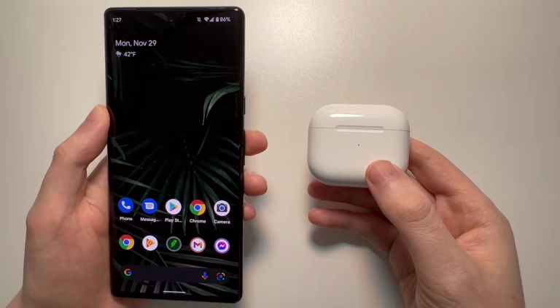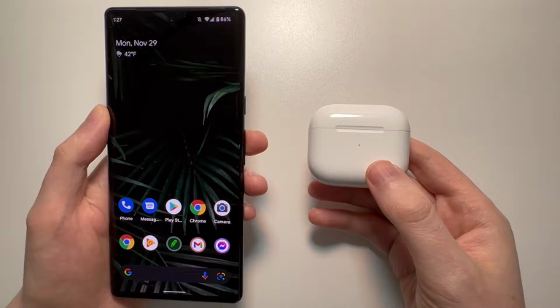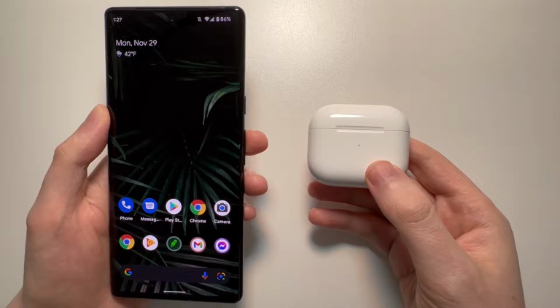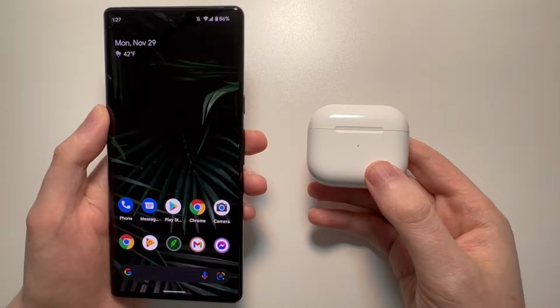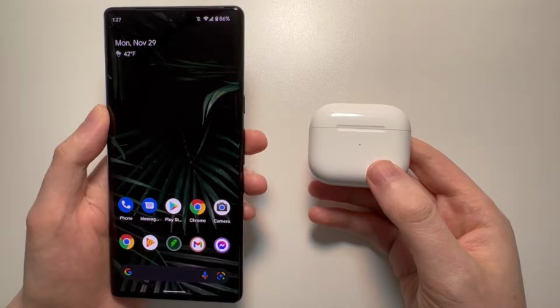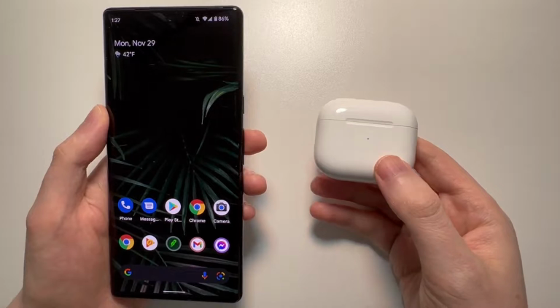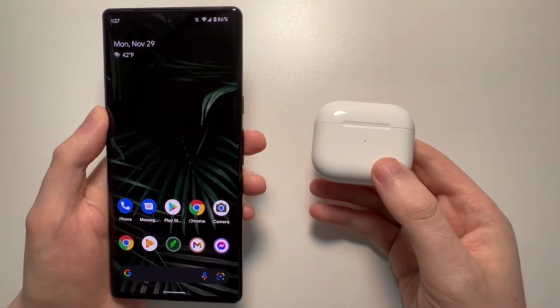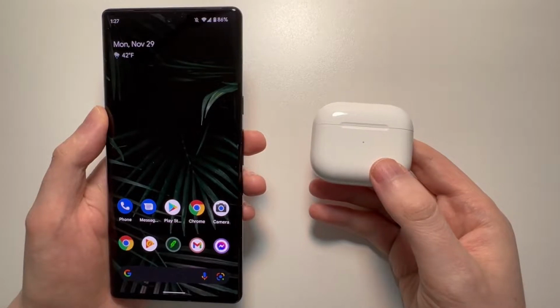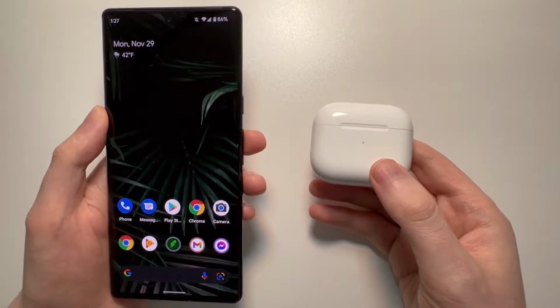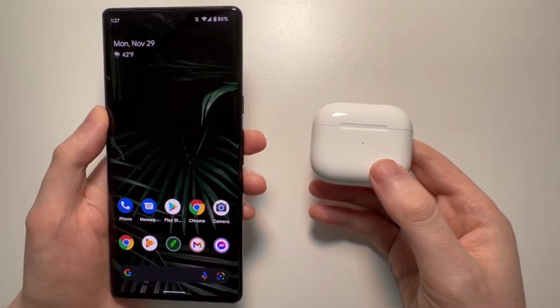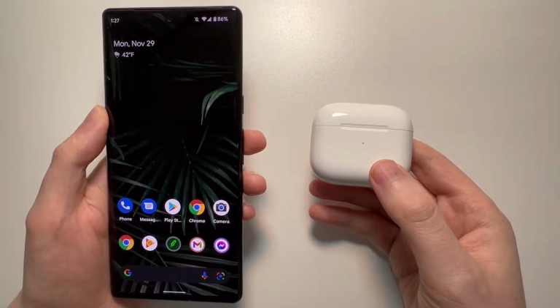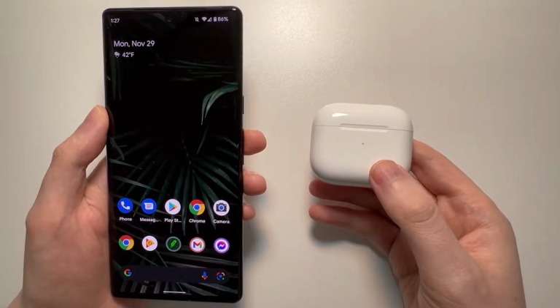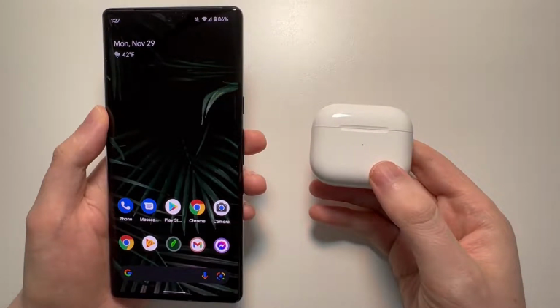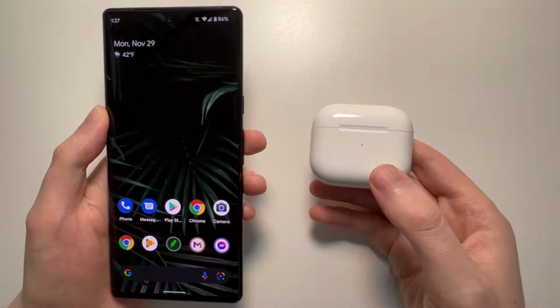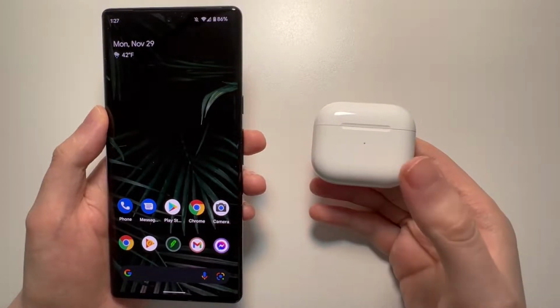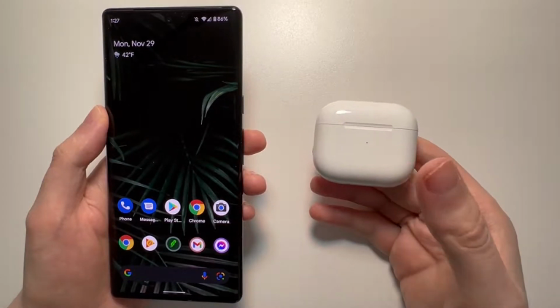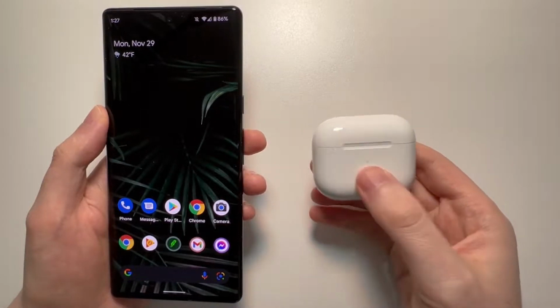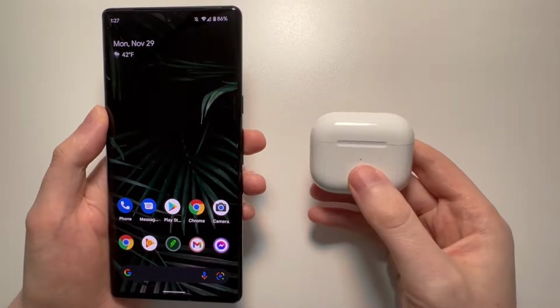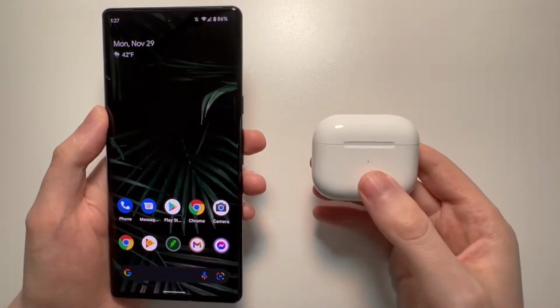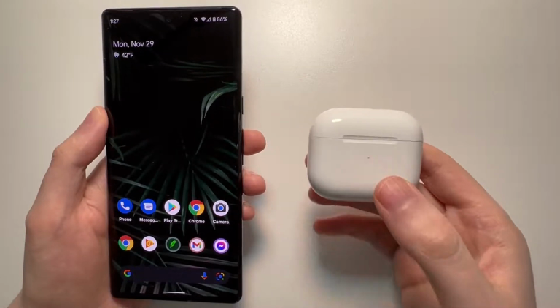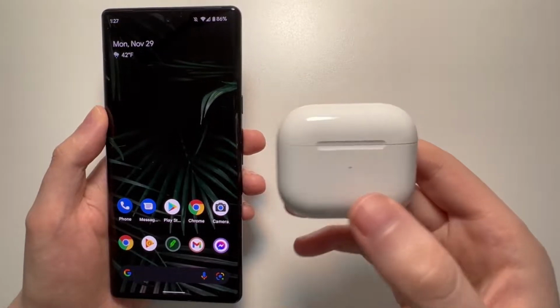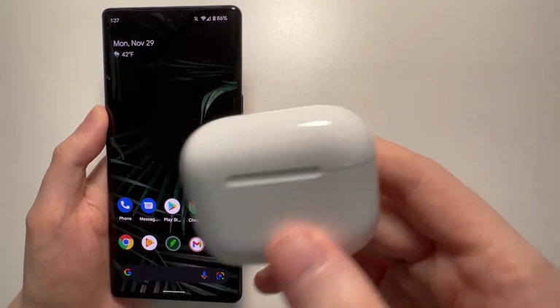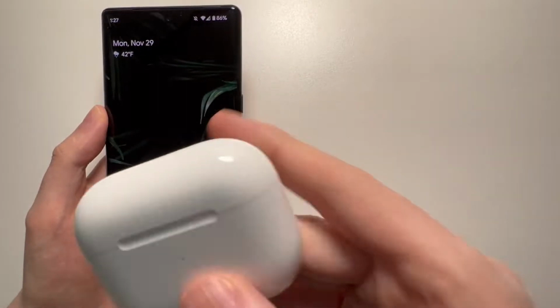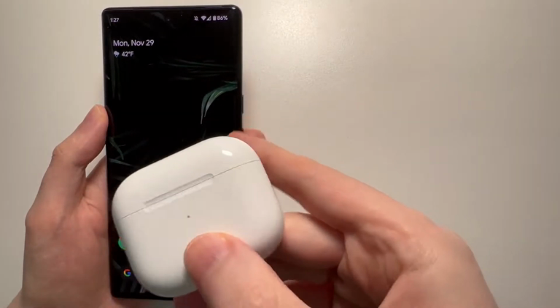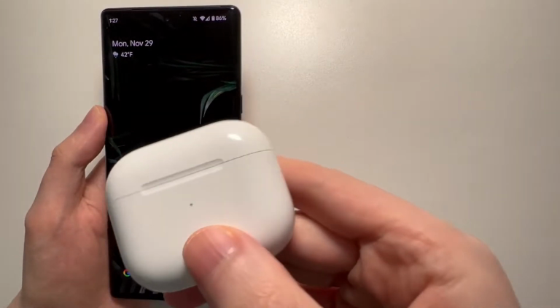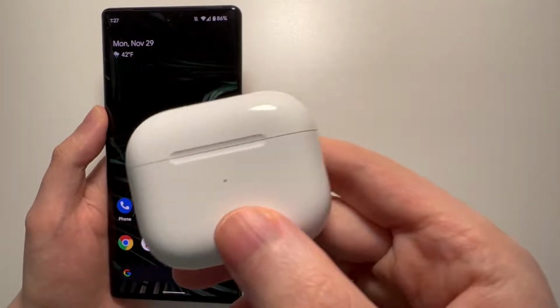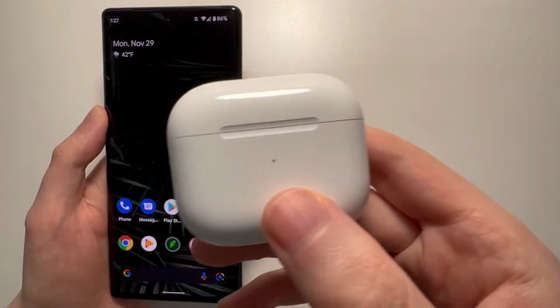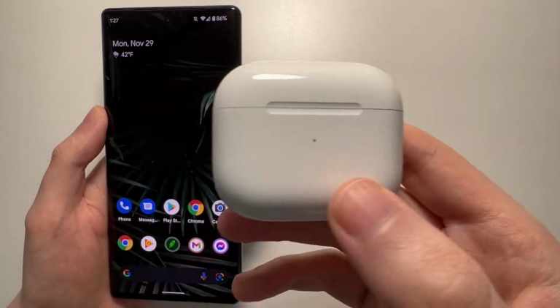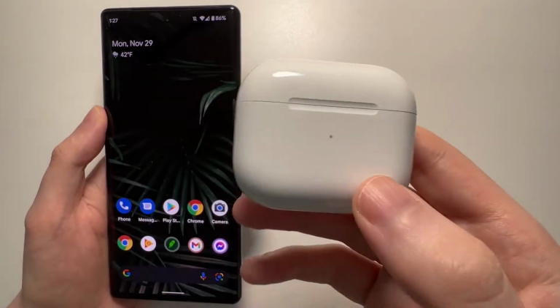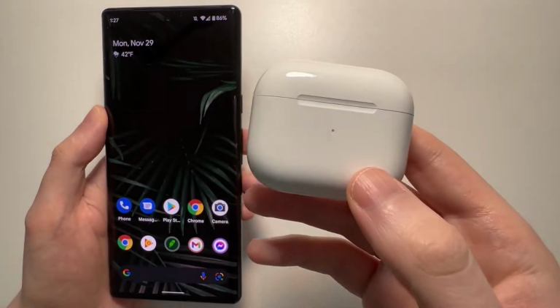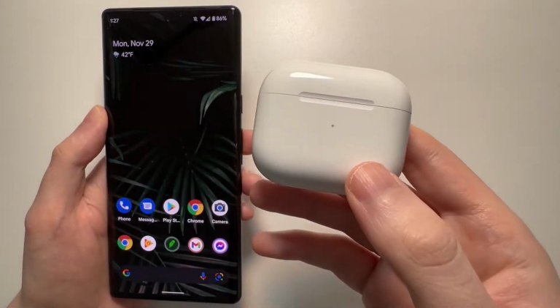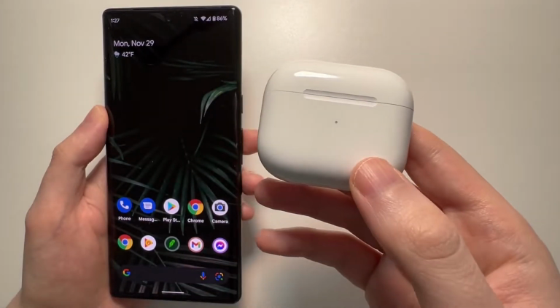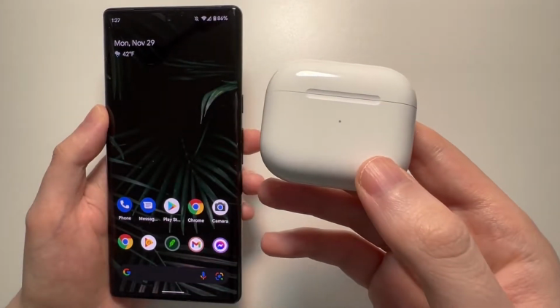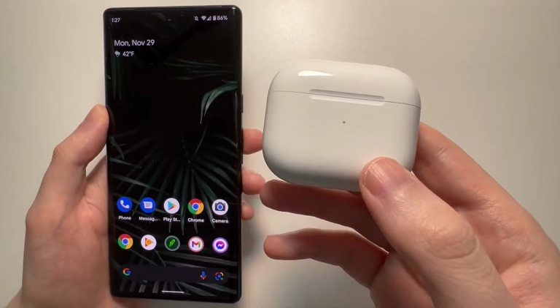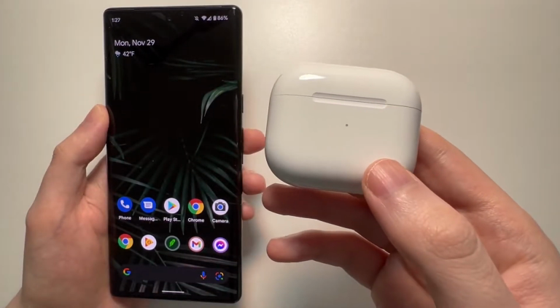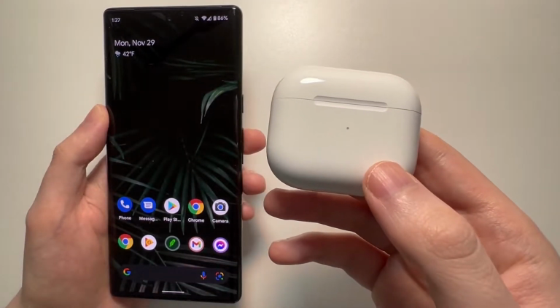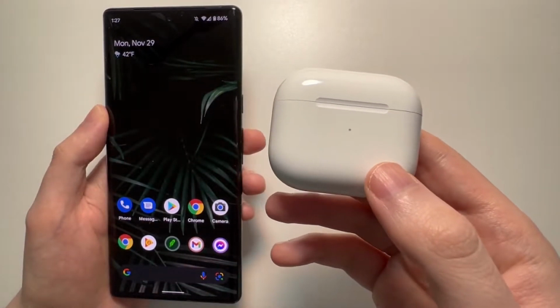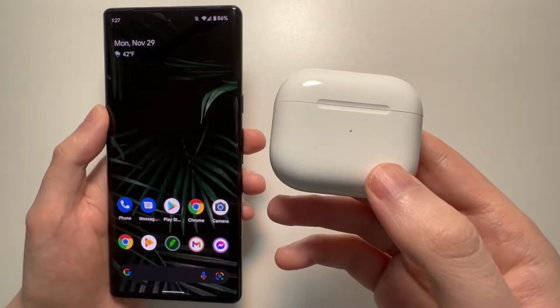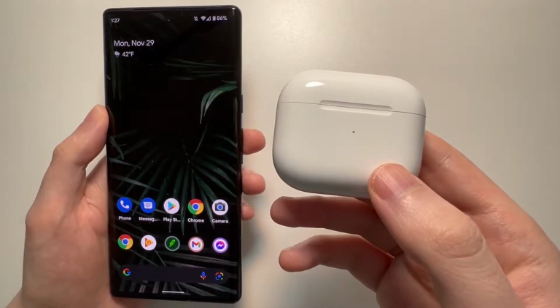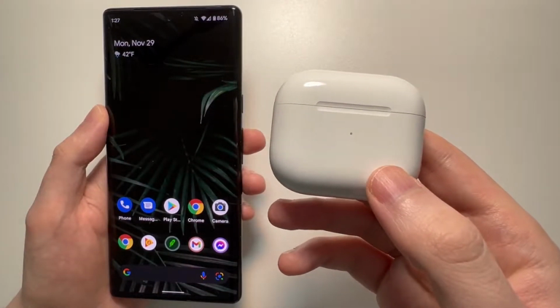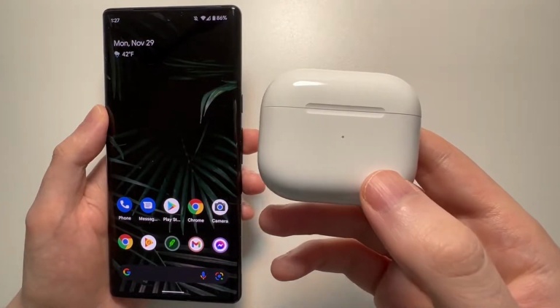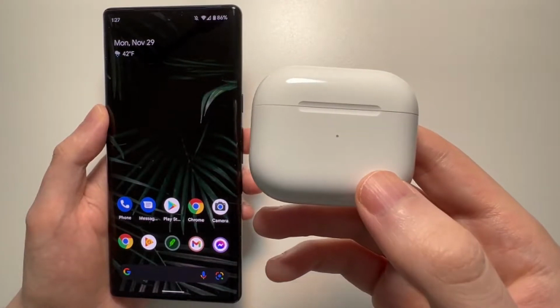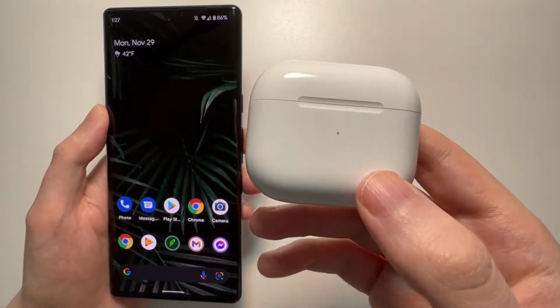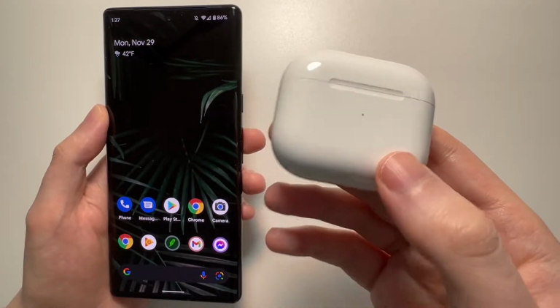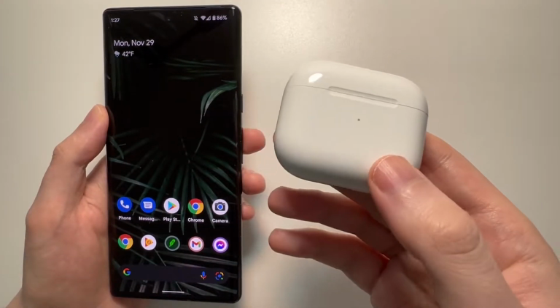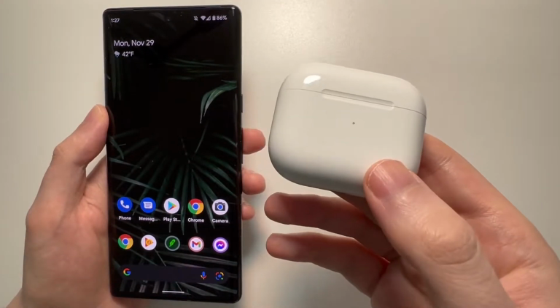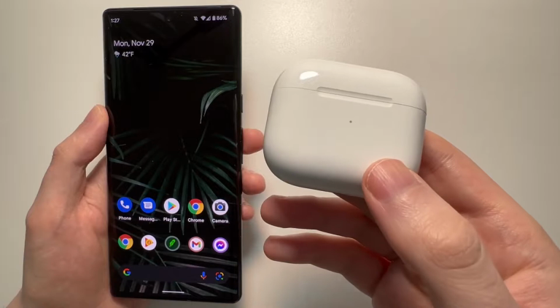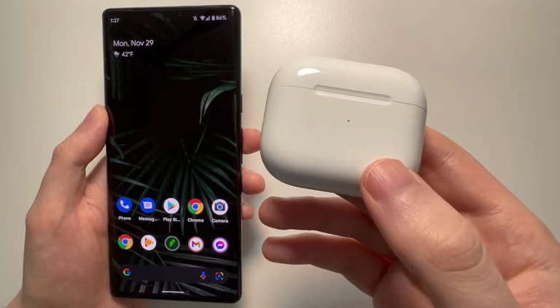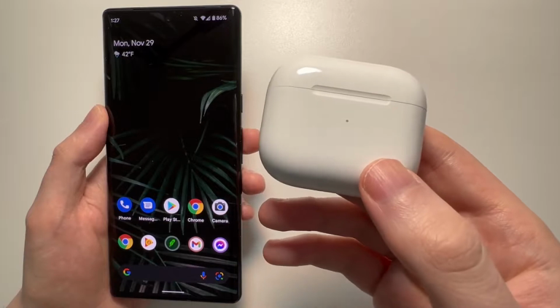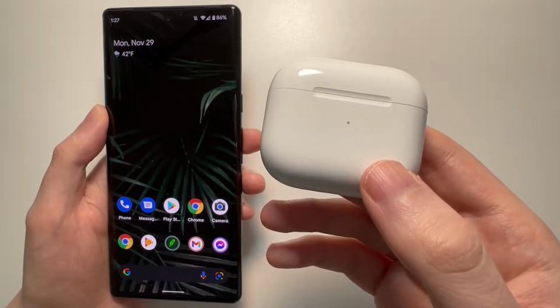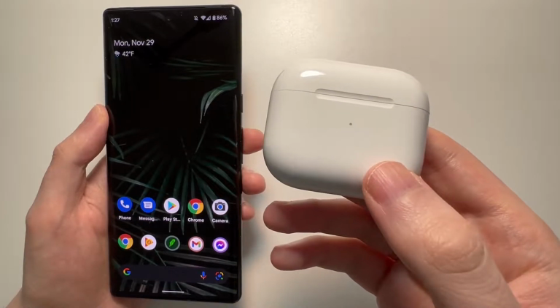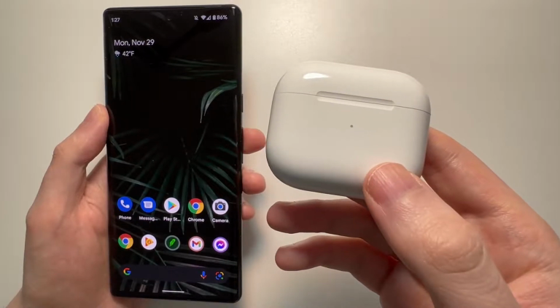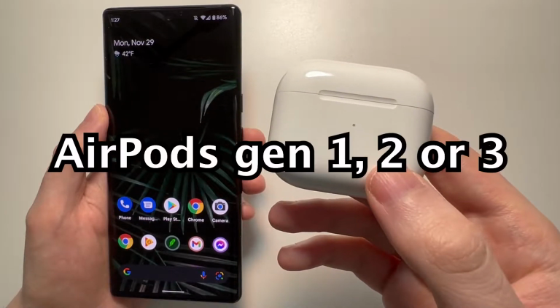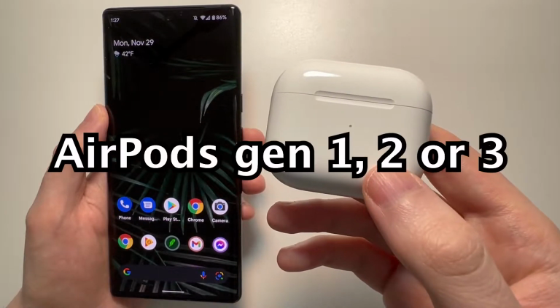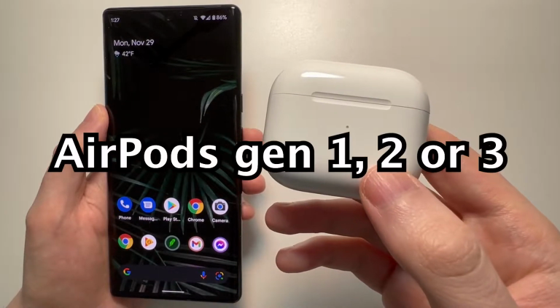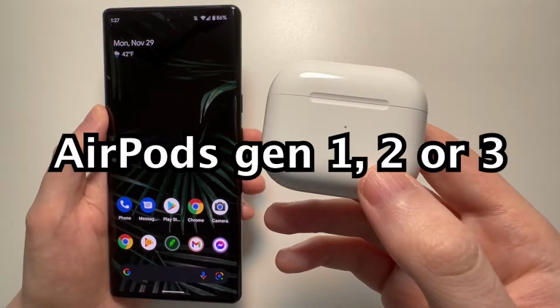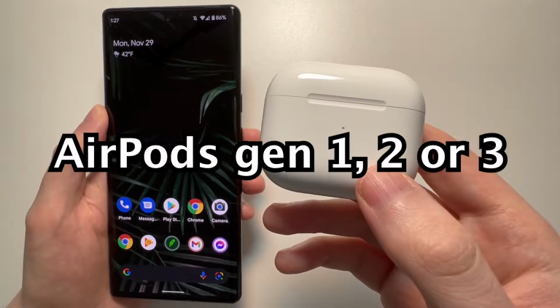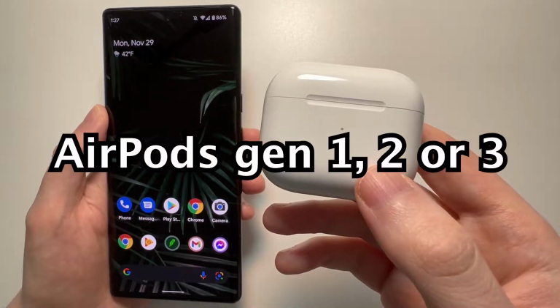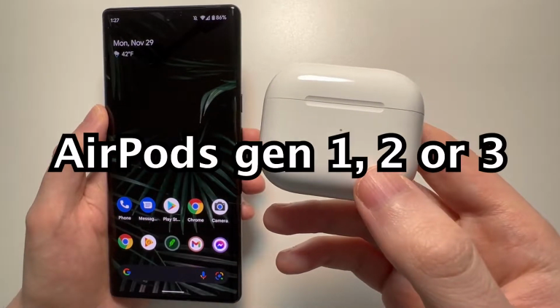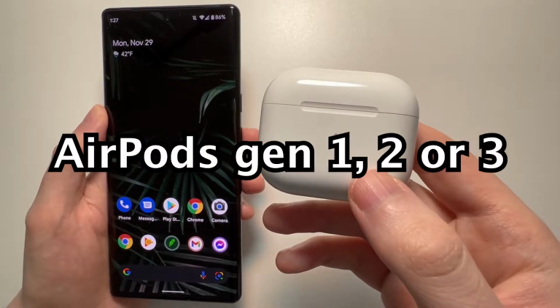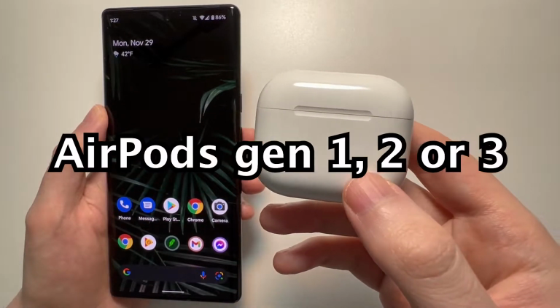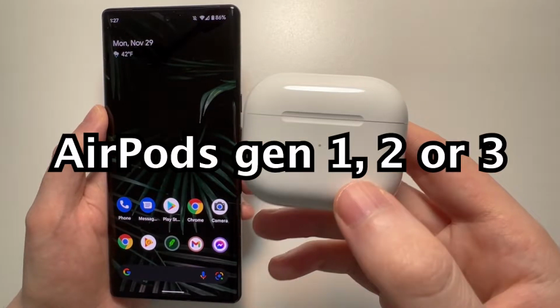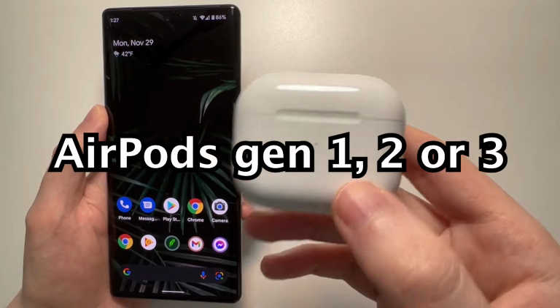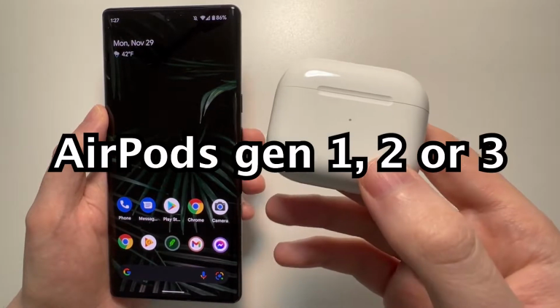Alright guys, this is how you connect your AirPods to your Android. So any of the standard AirPods — one, two, or three.